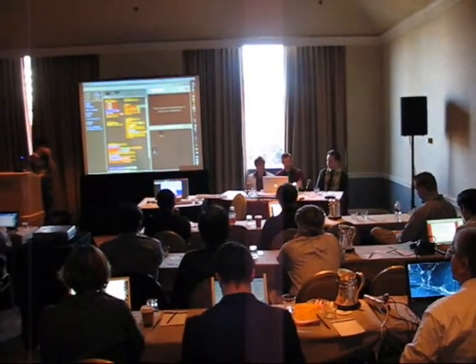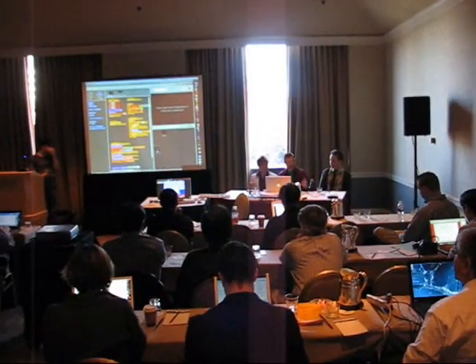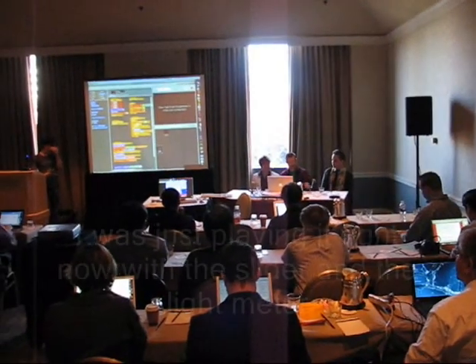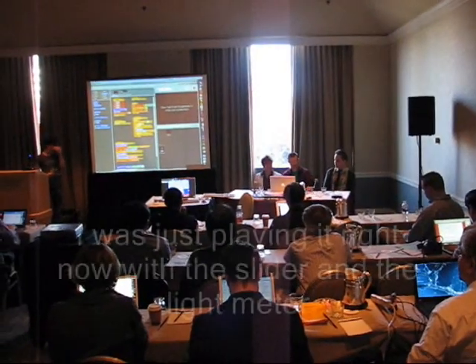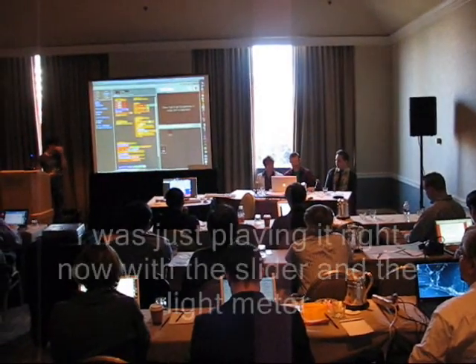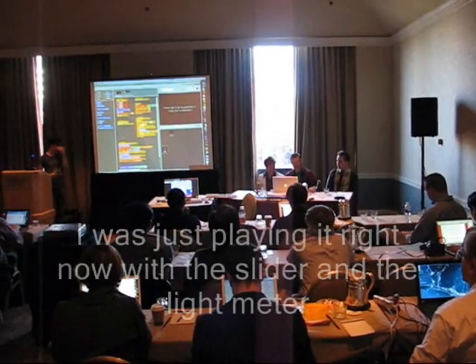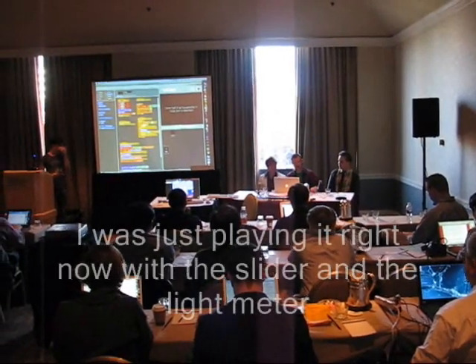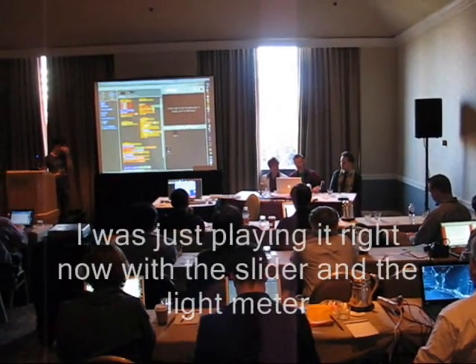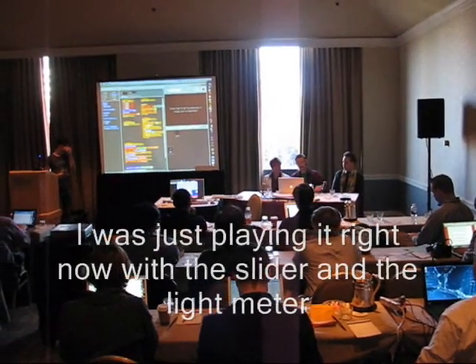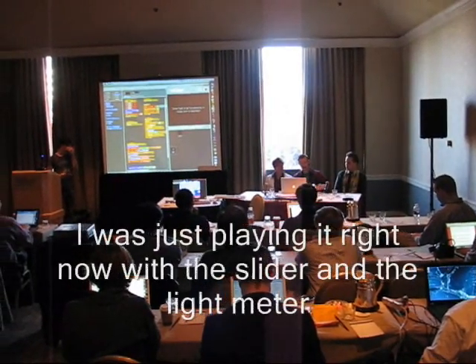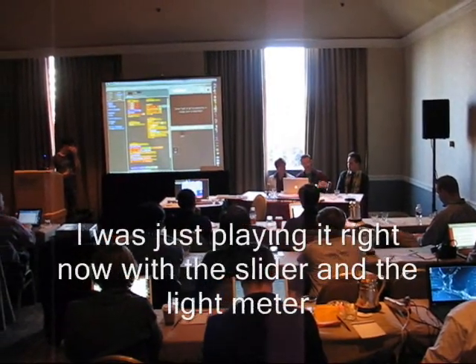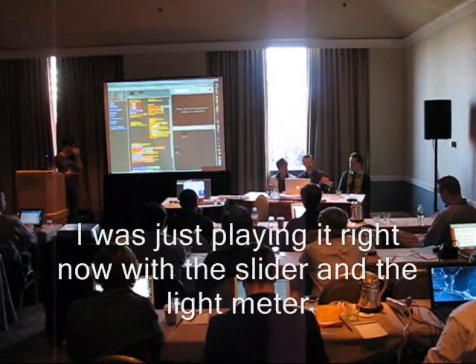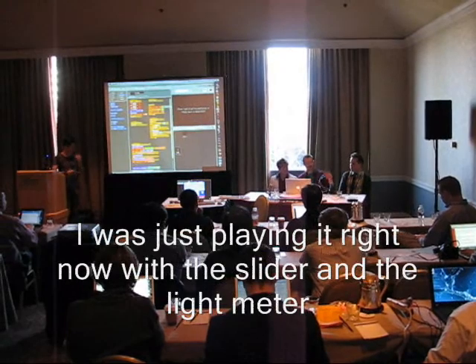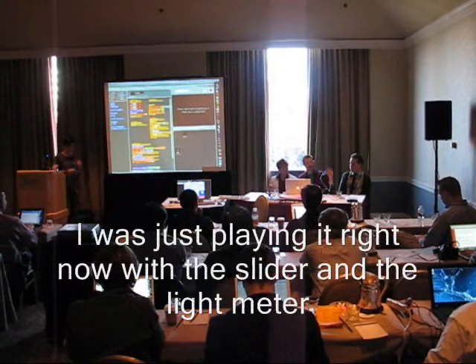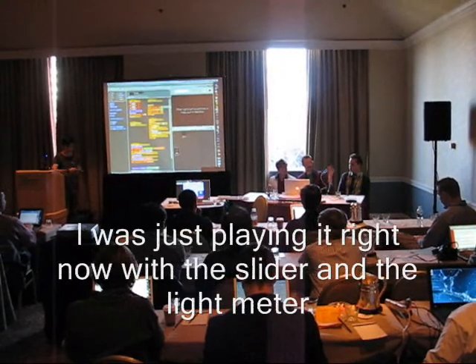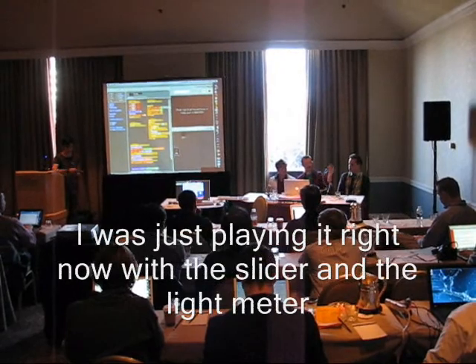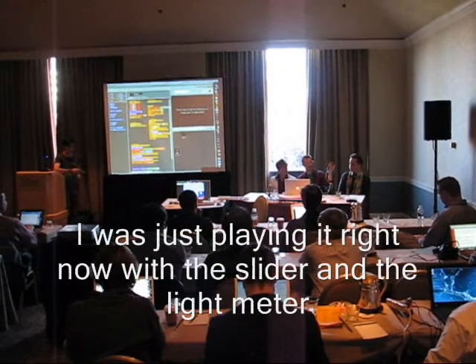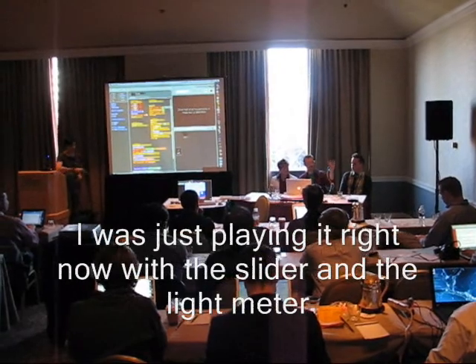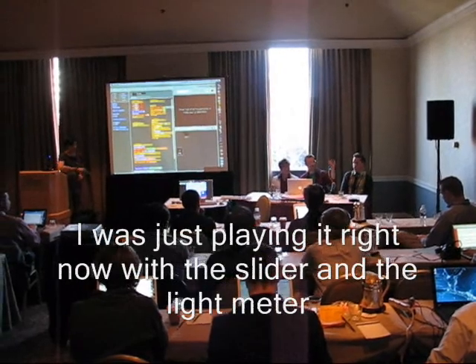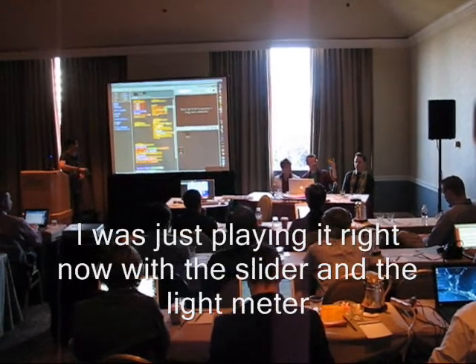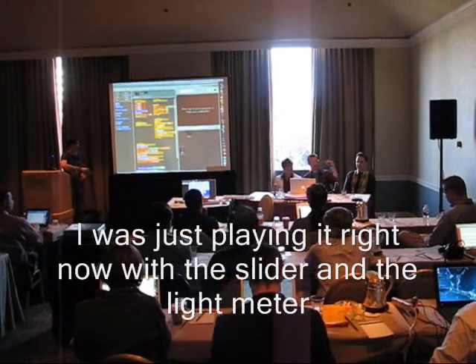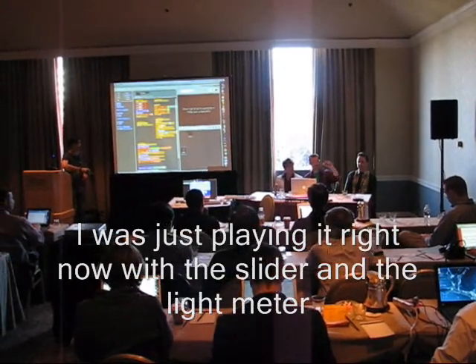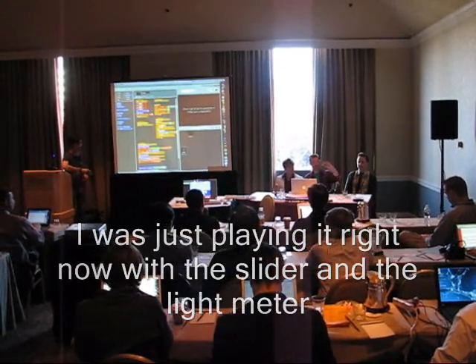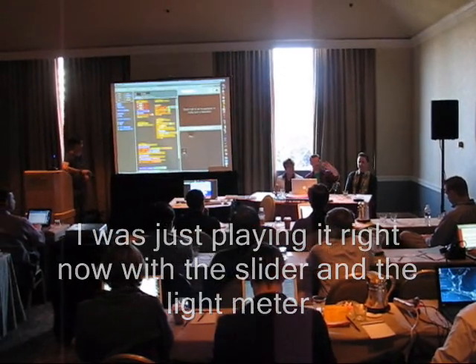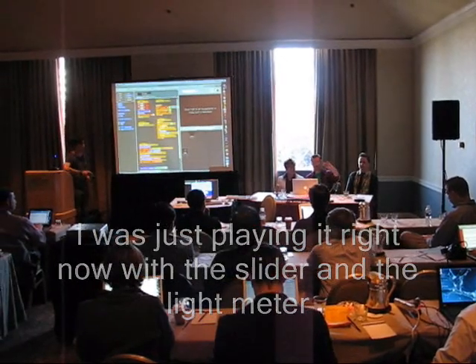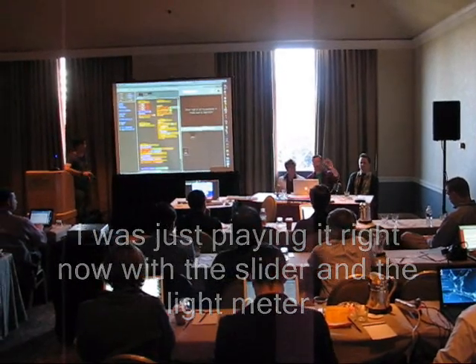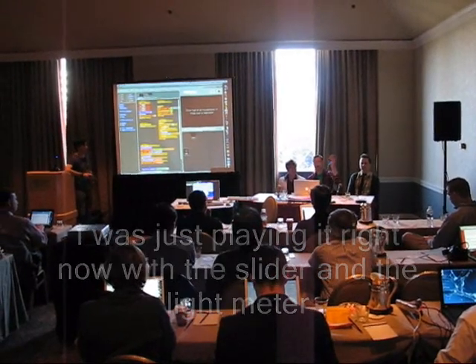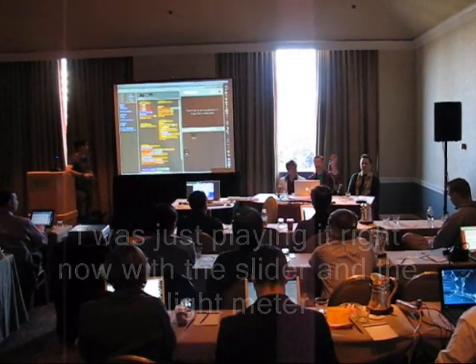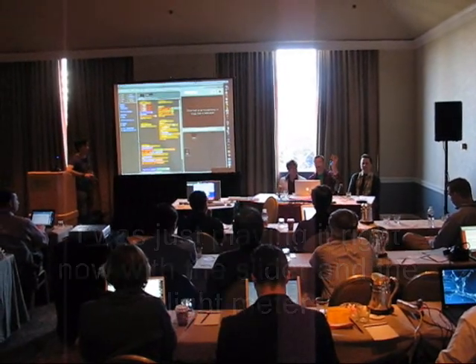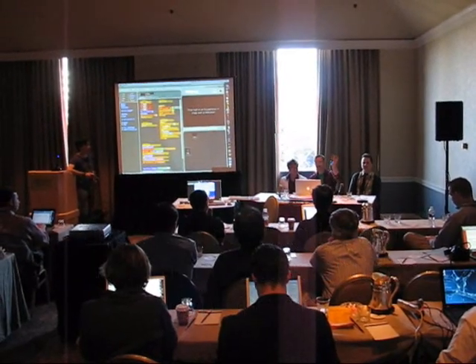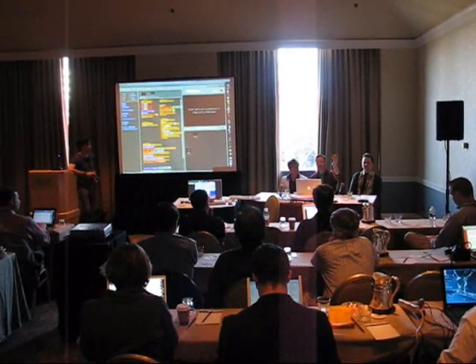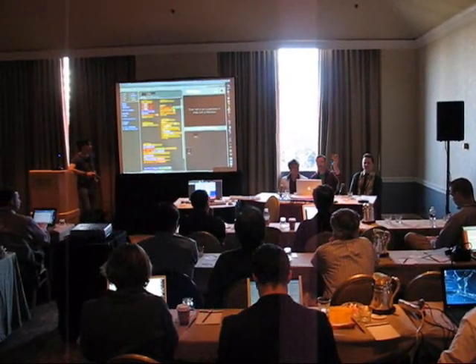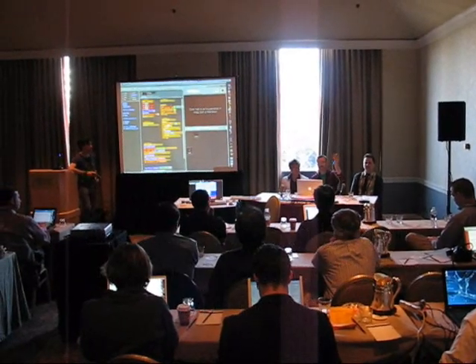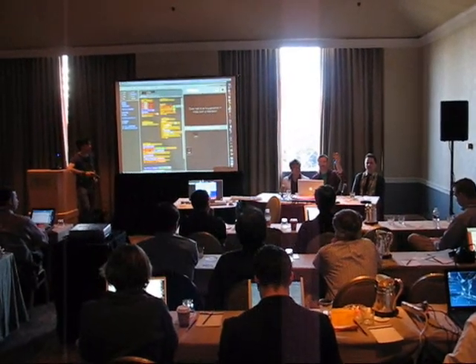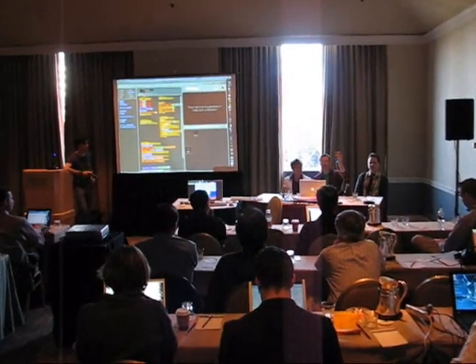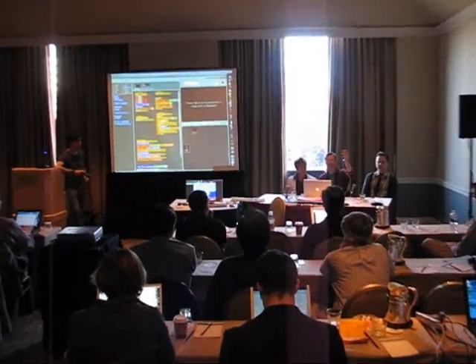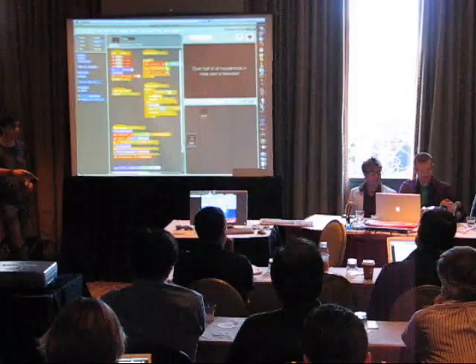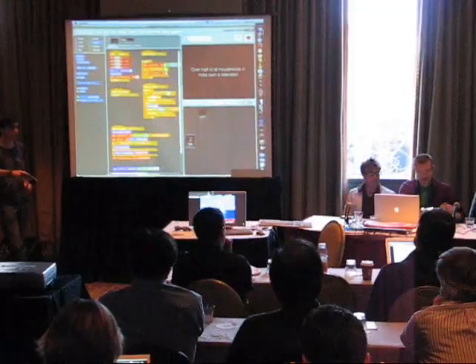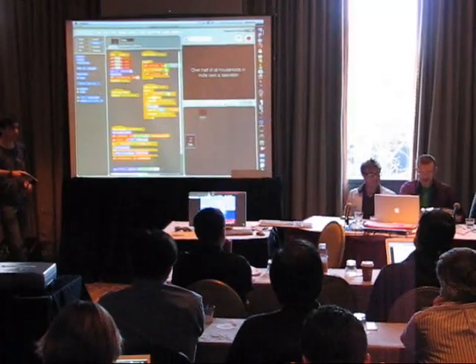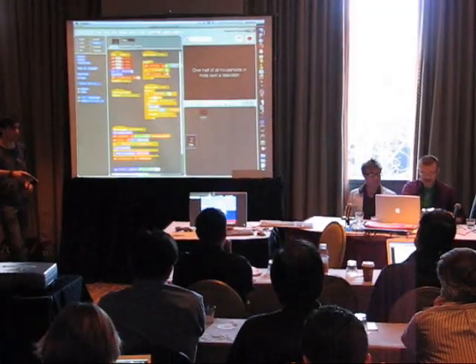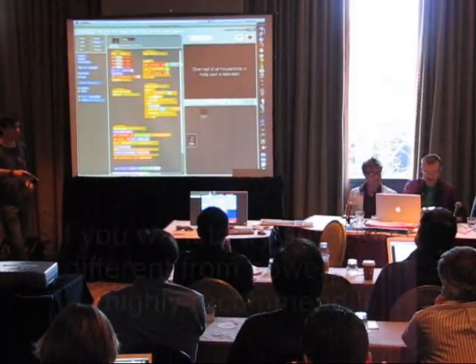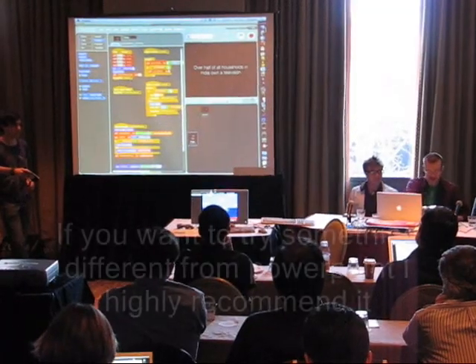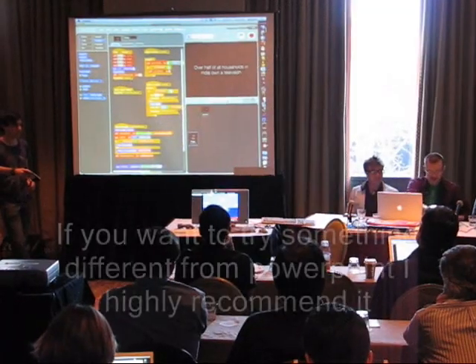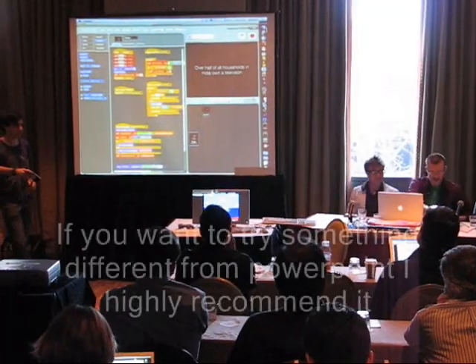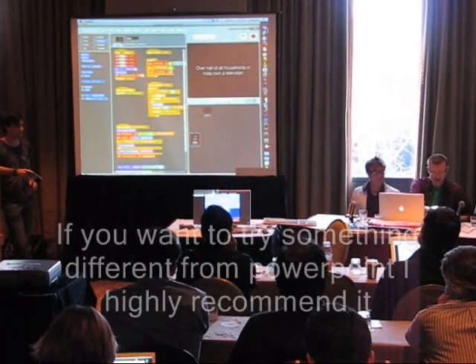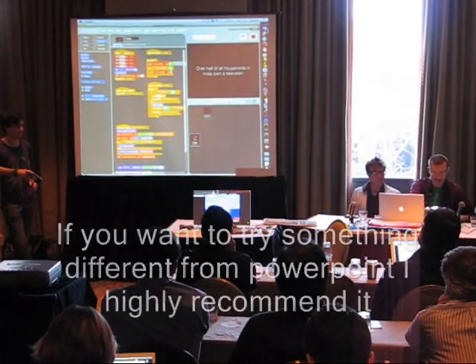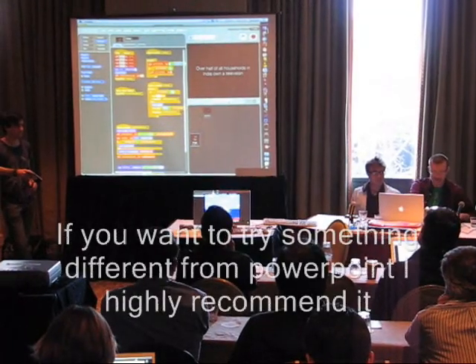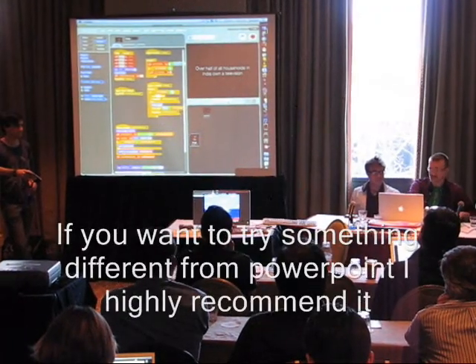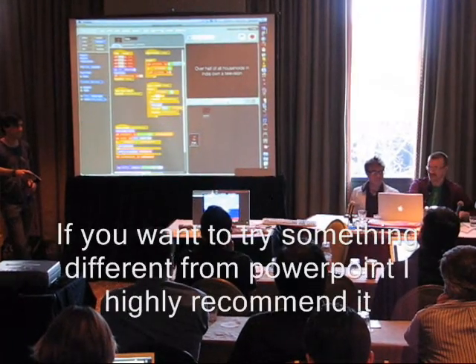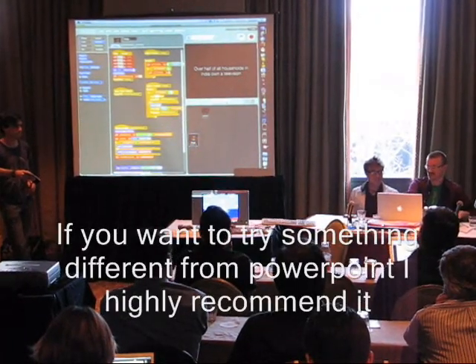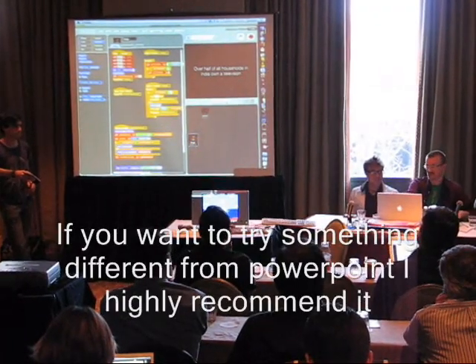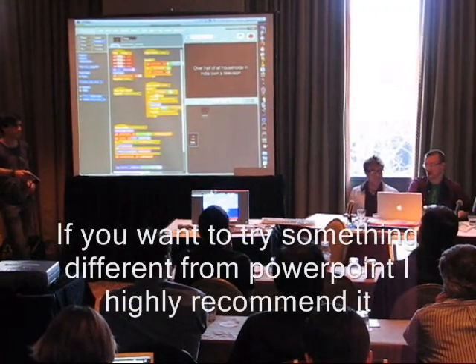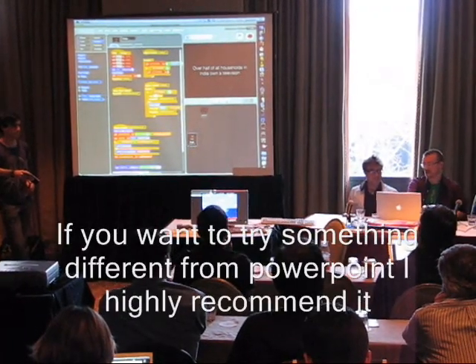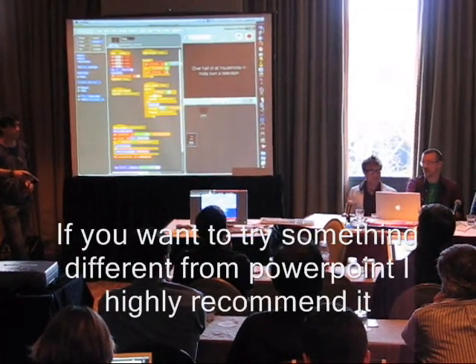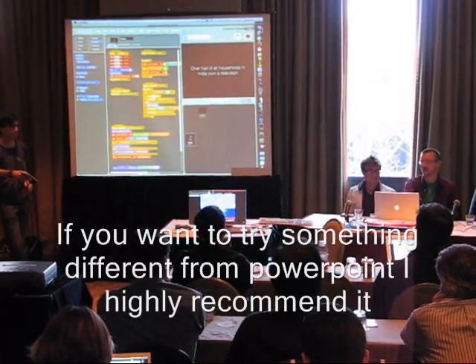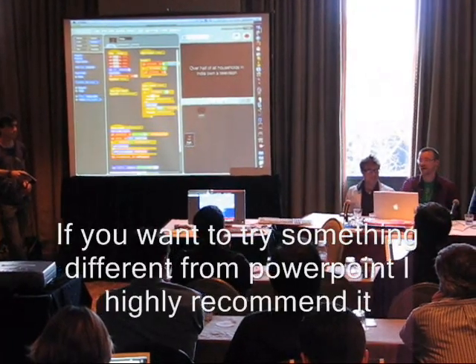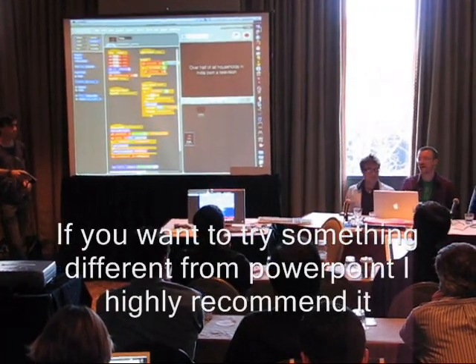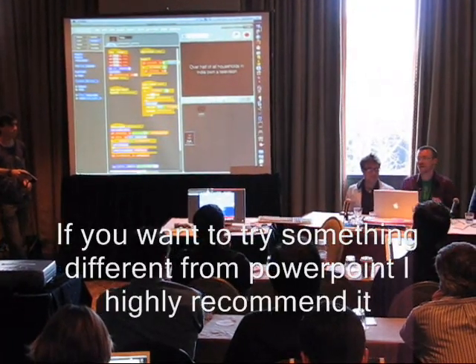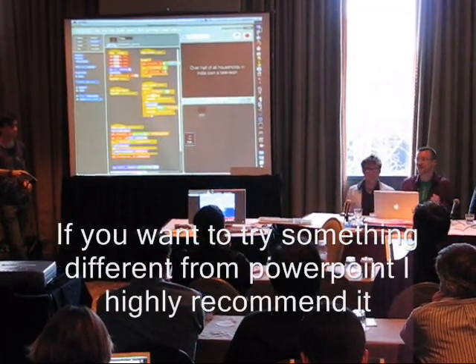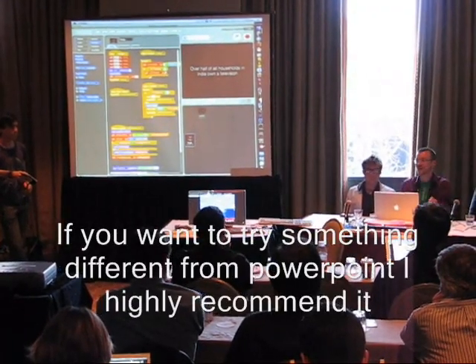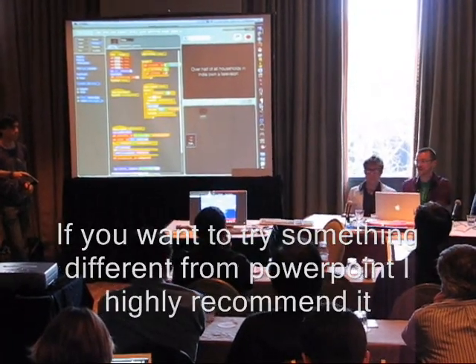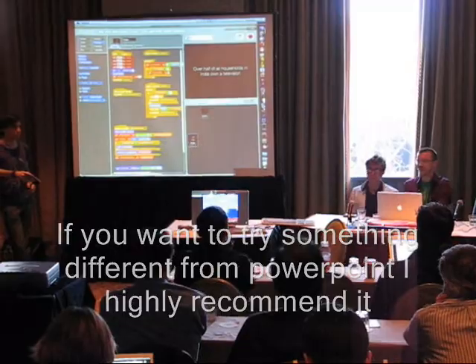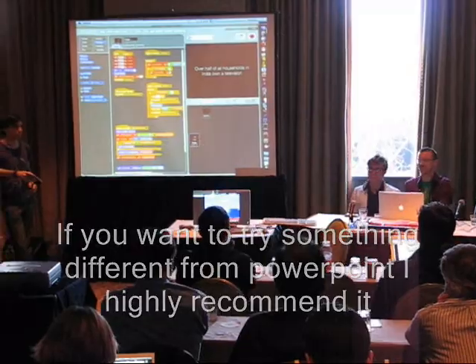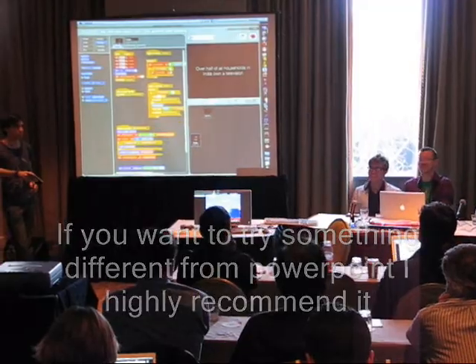I was just playing it right now using their sort of slider light meter. If you want to try something different from PowerPoint, I highly recommend it.